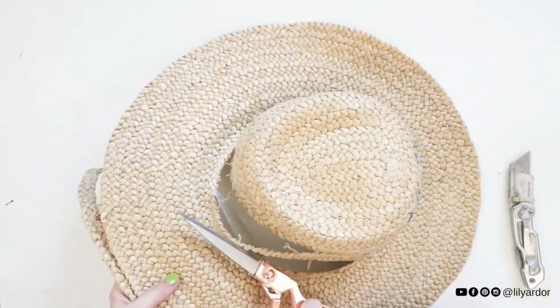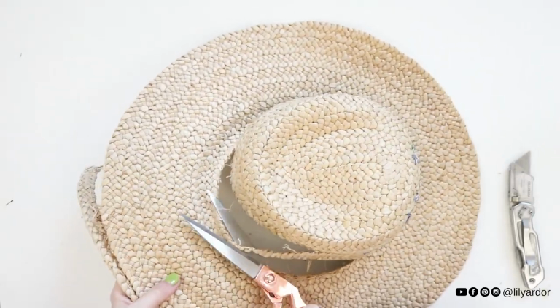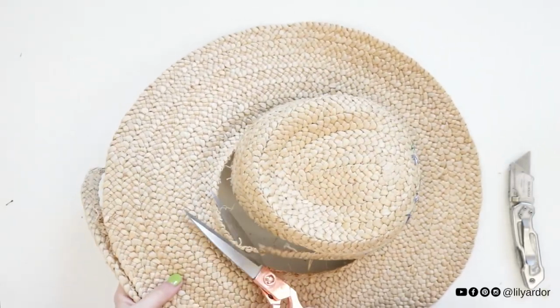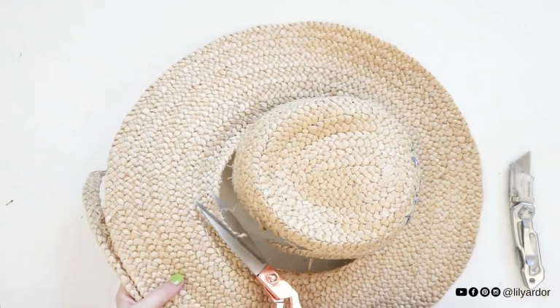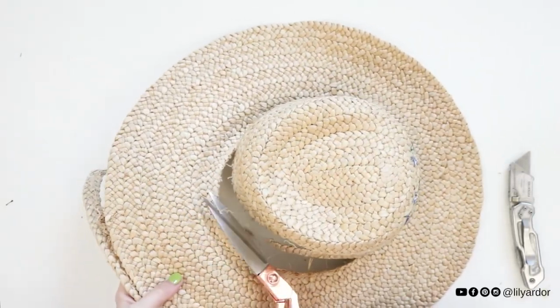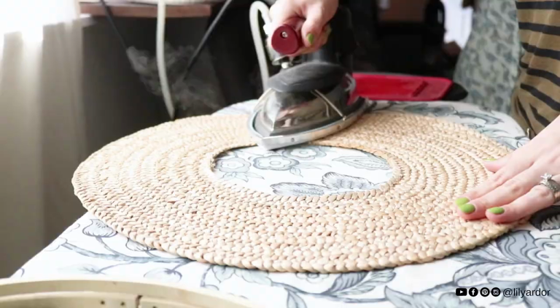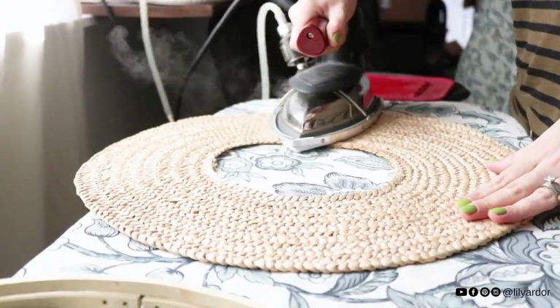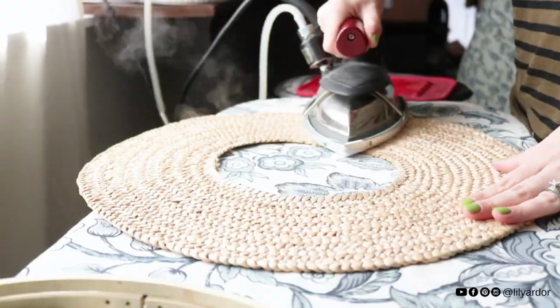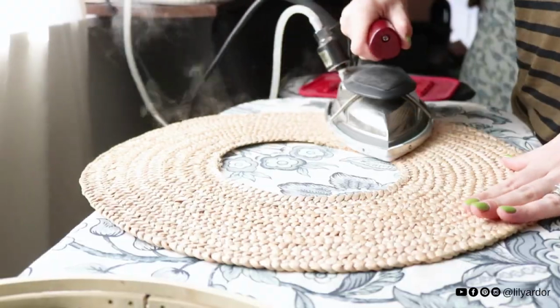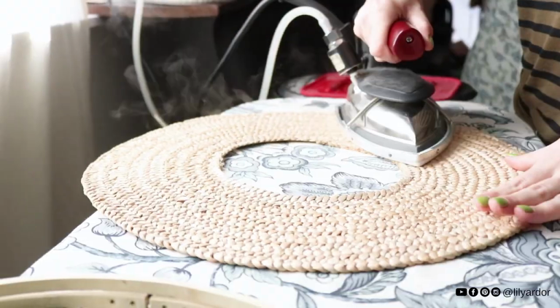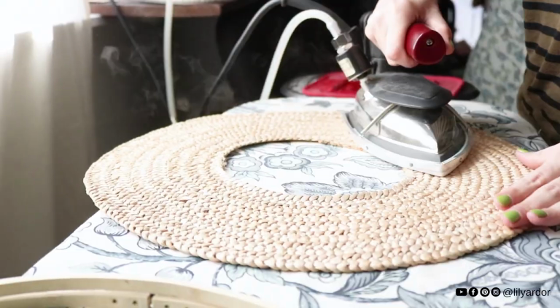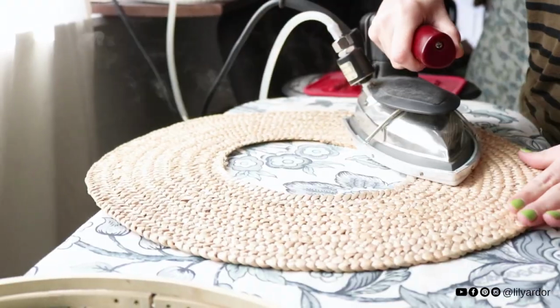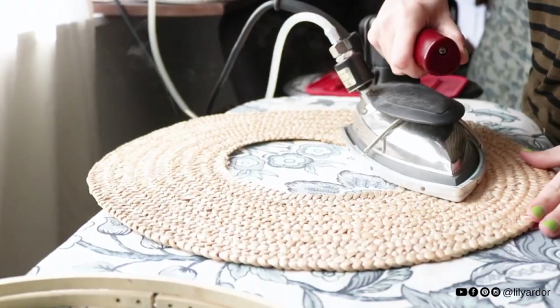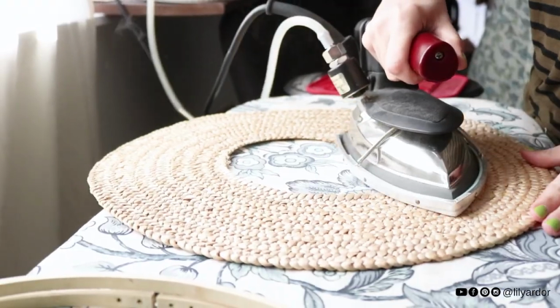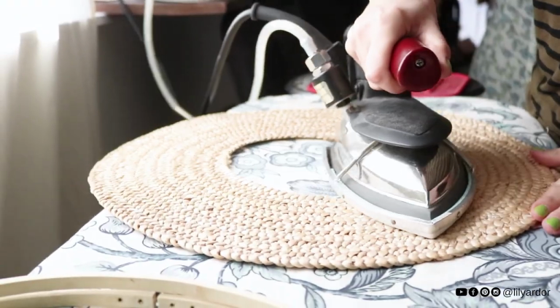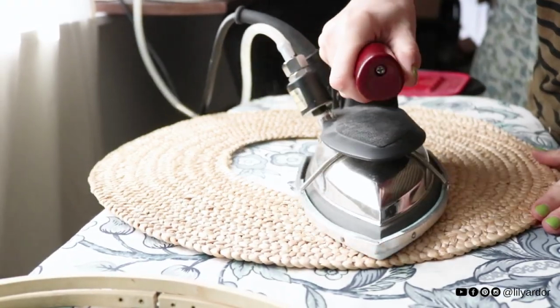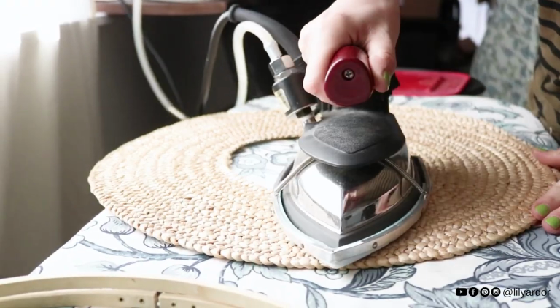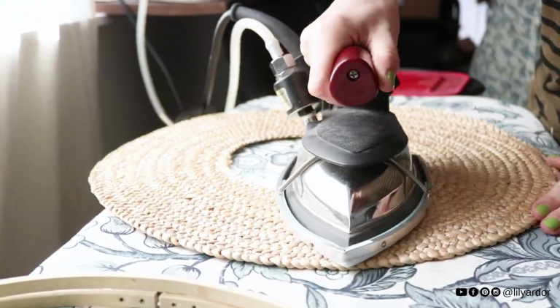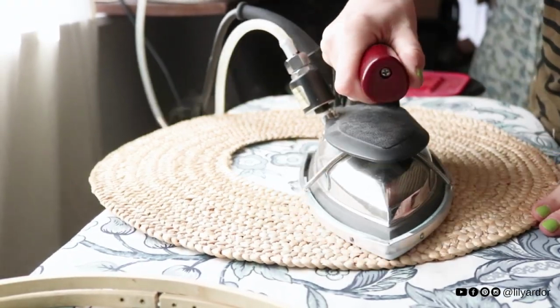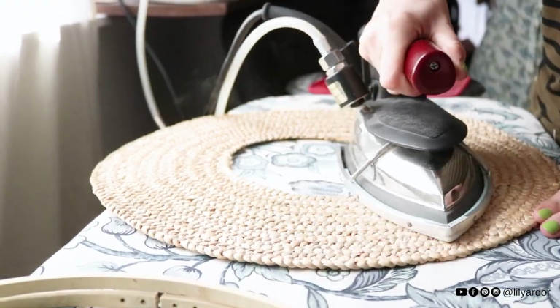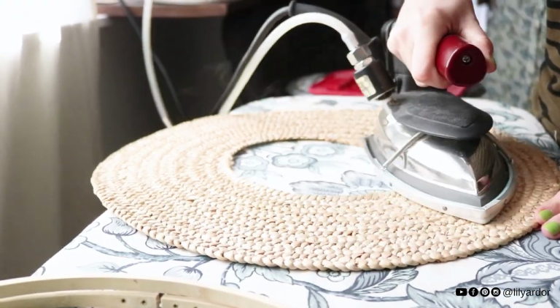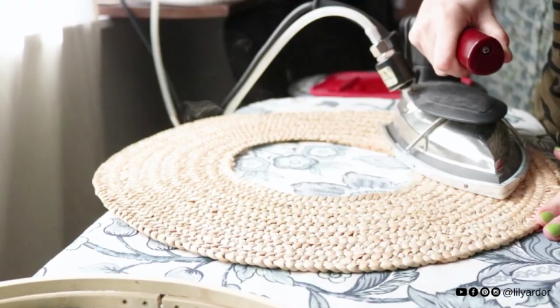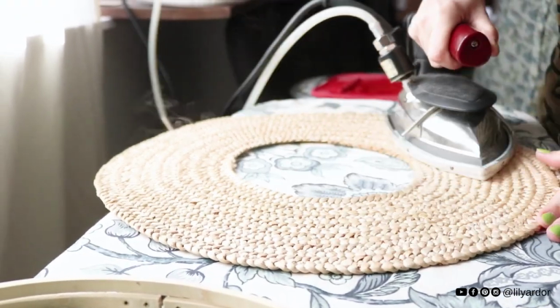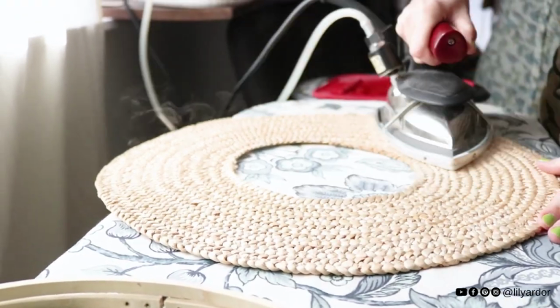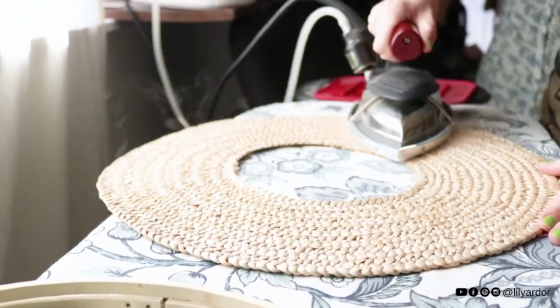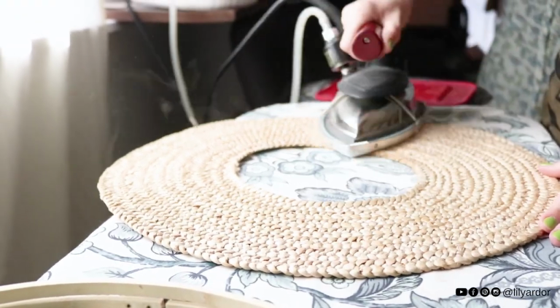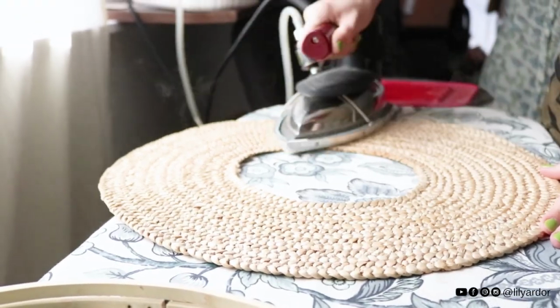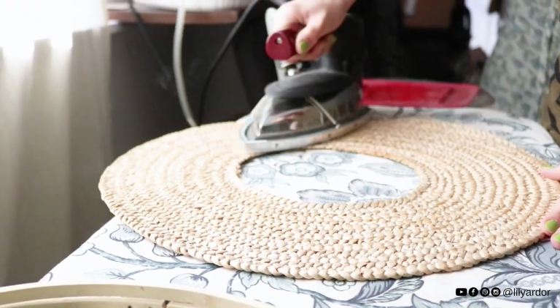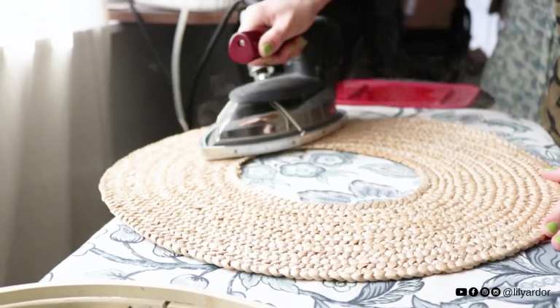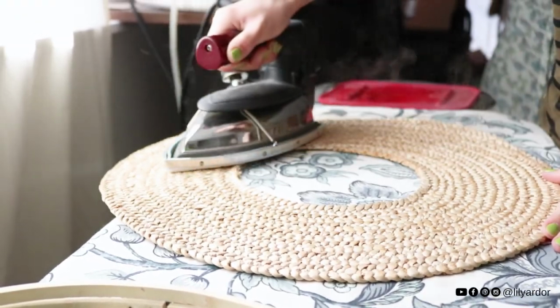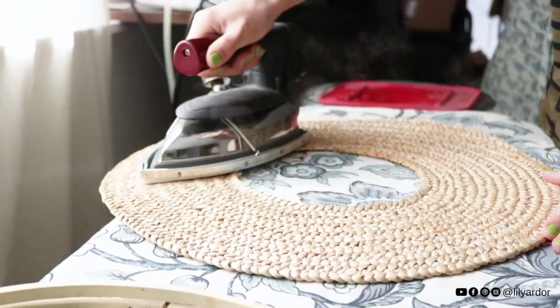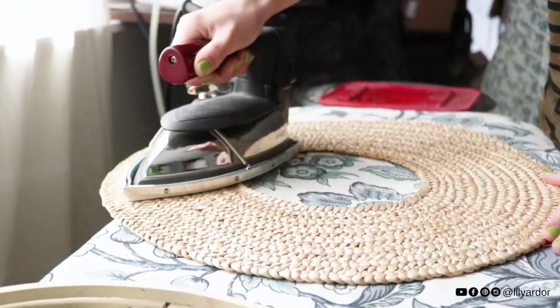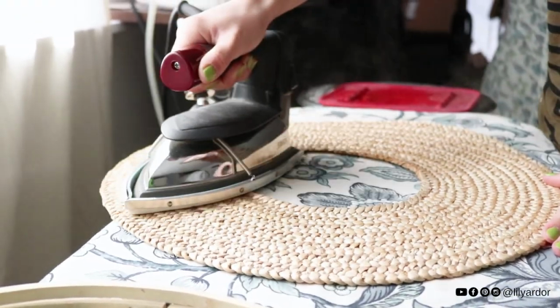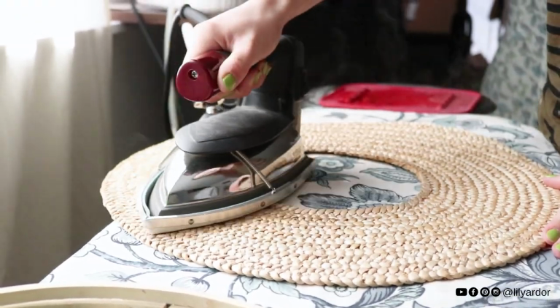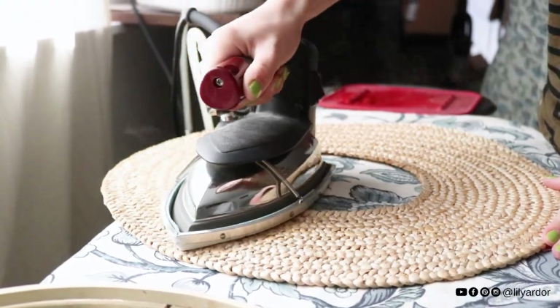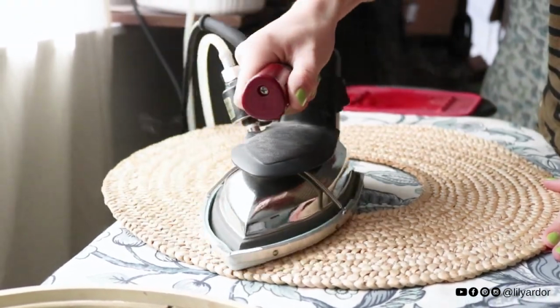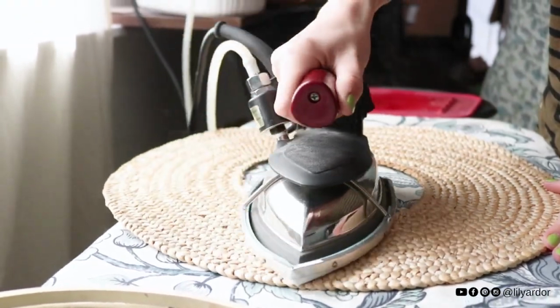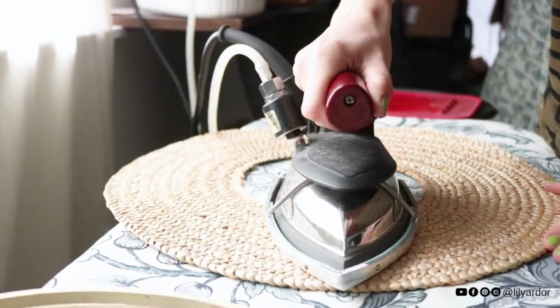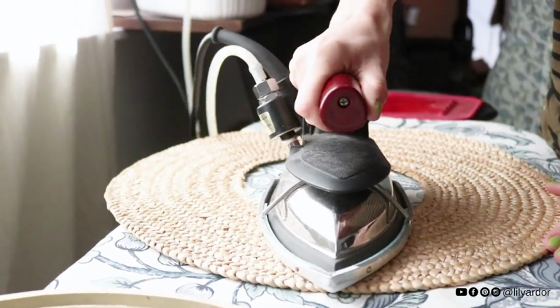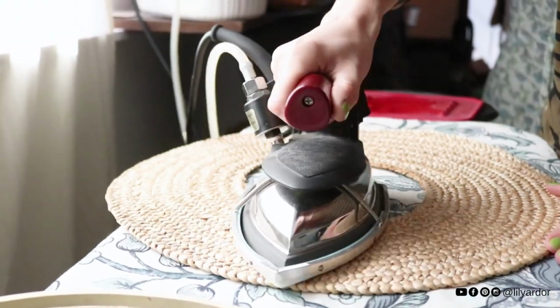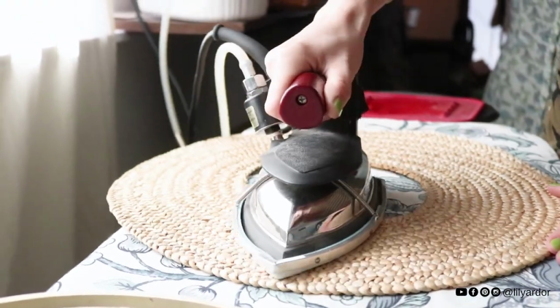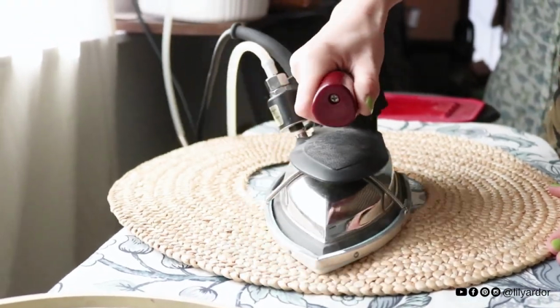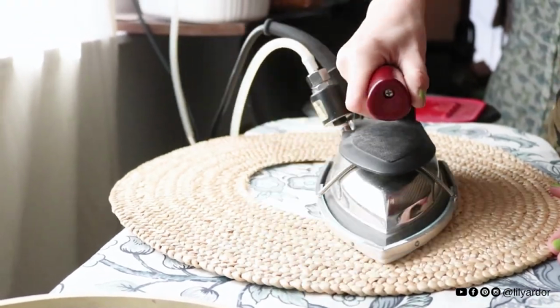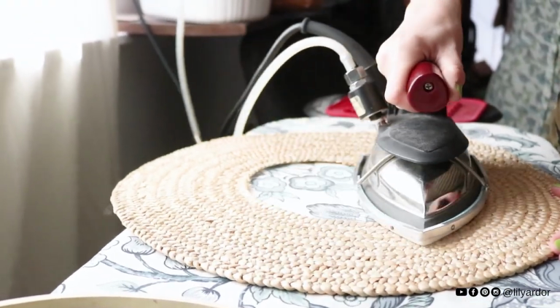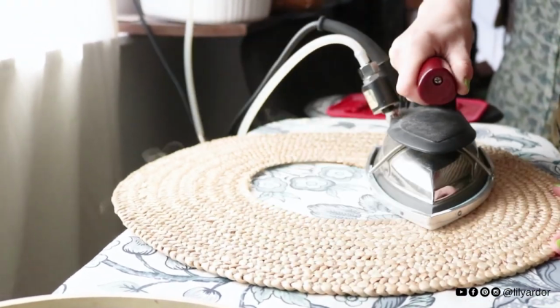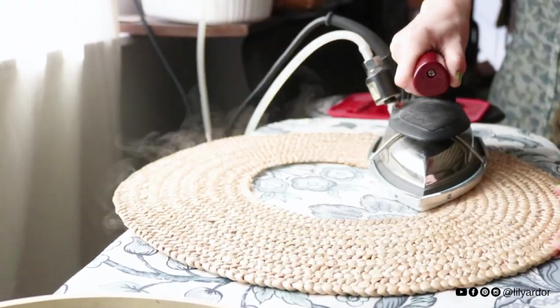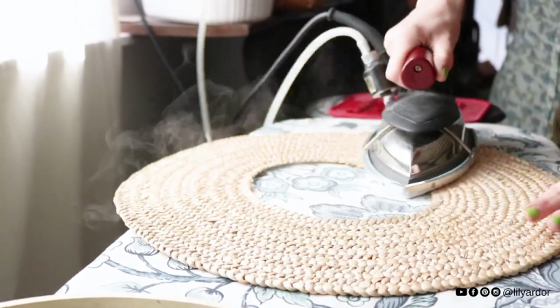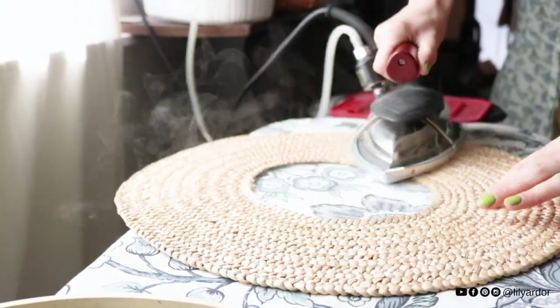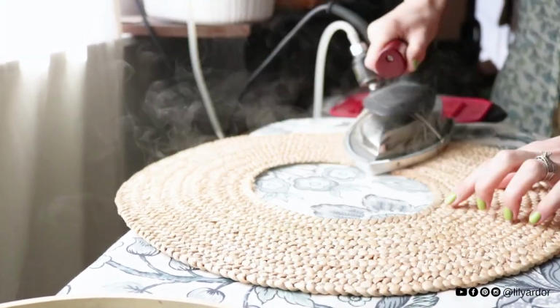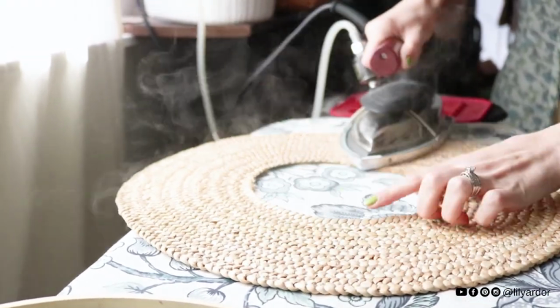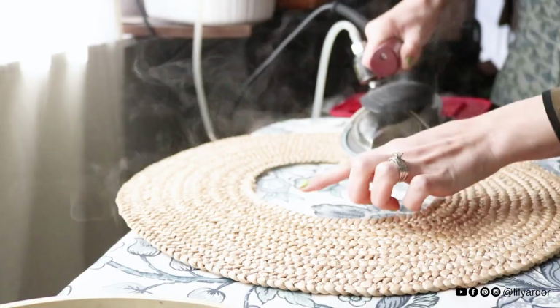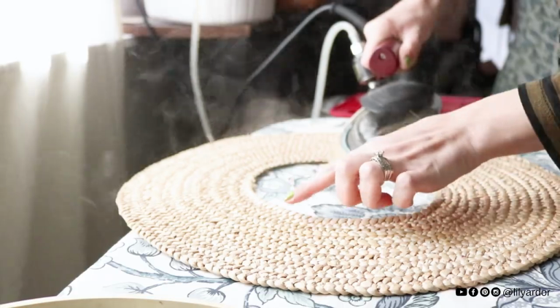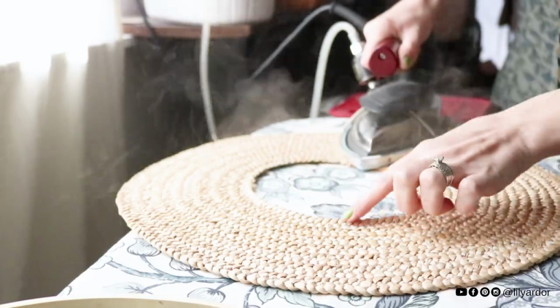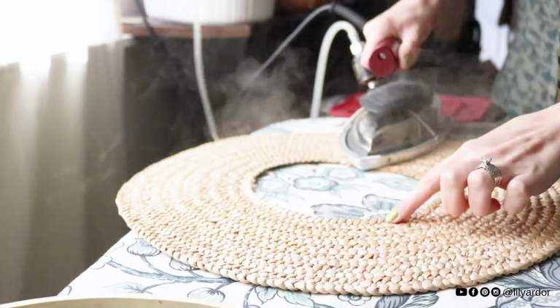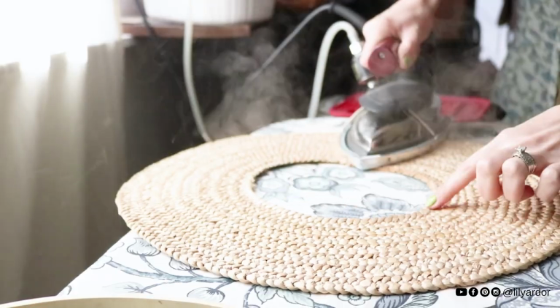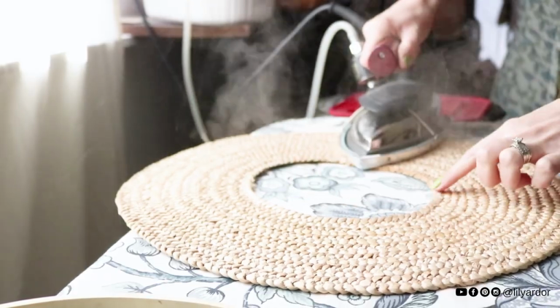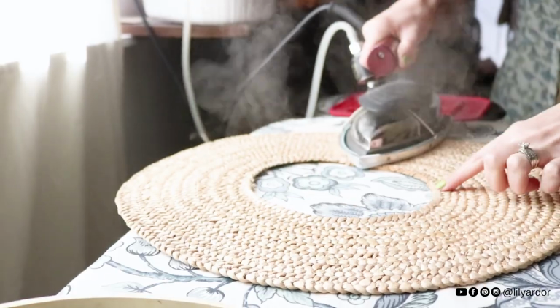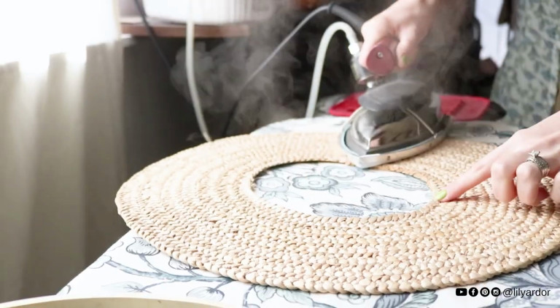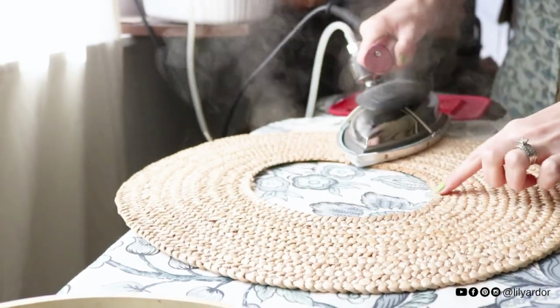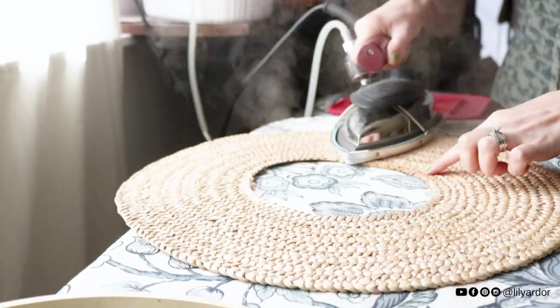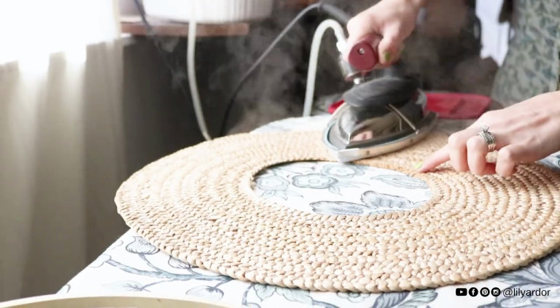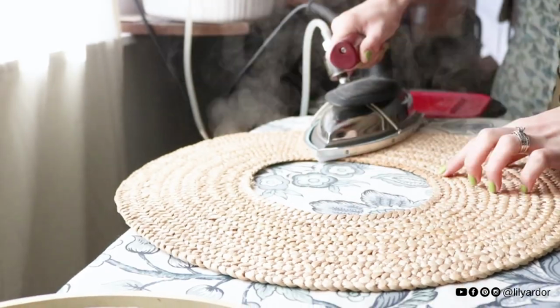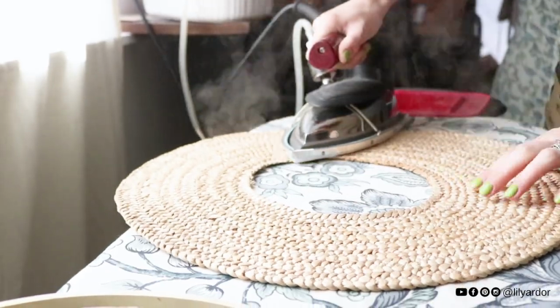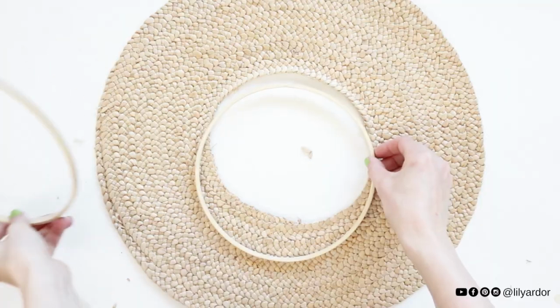I was then left with a flat disc that I ironed out really well. It actually irons really nicely — I was pretty surprised.